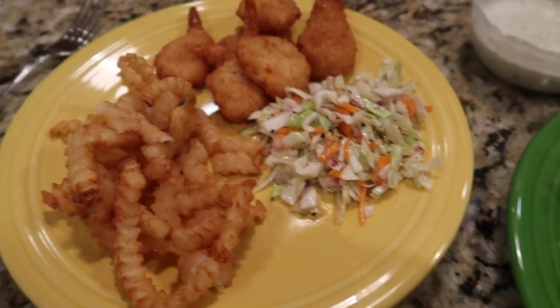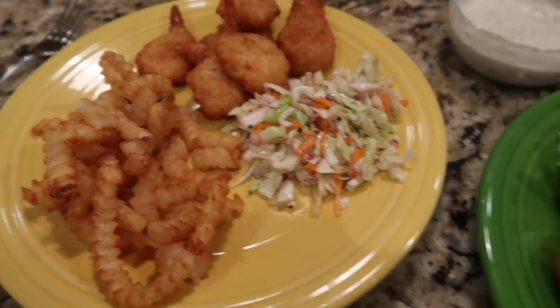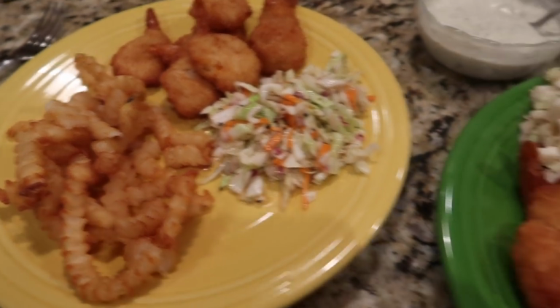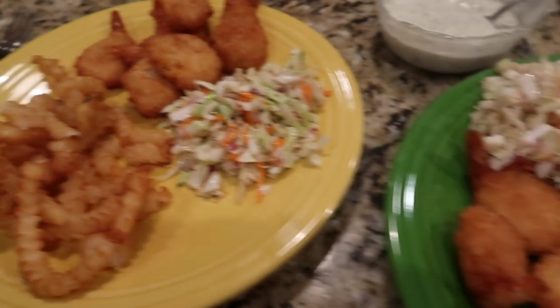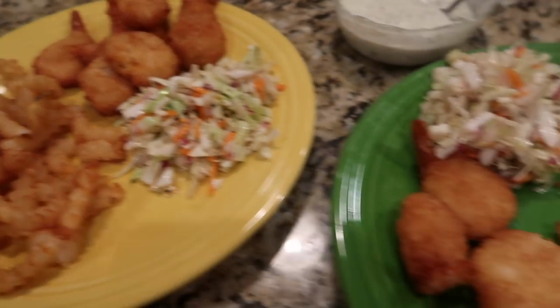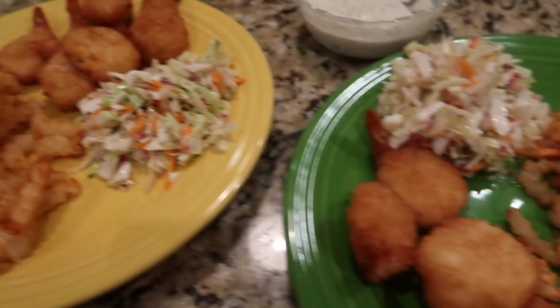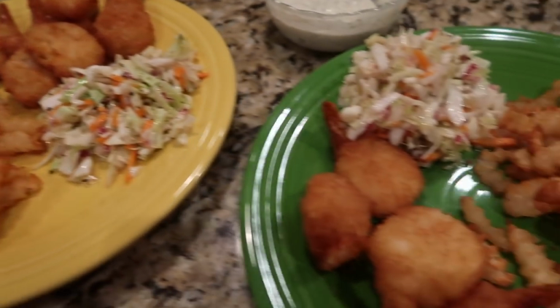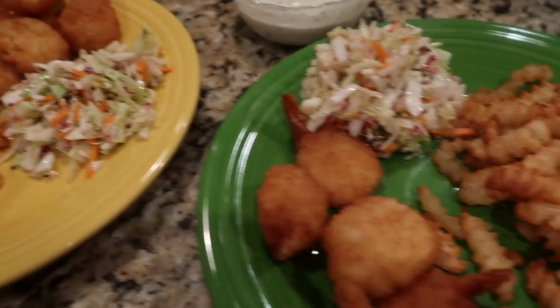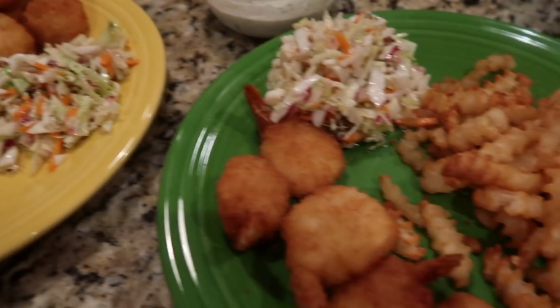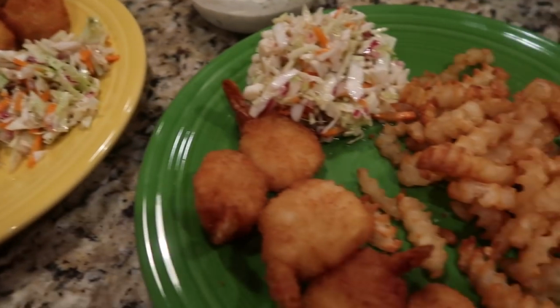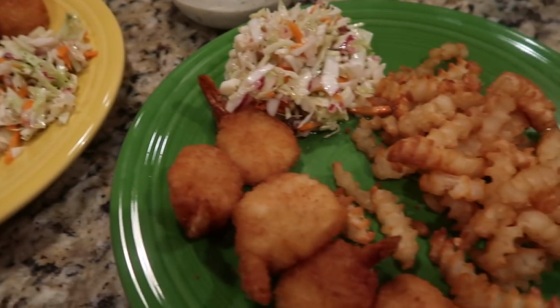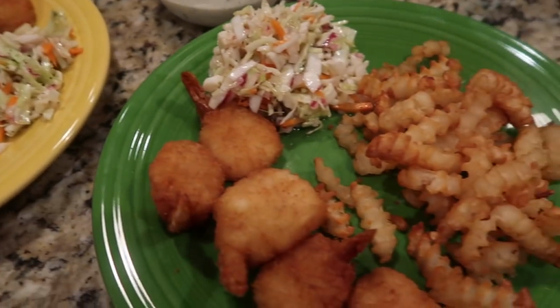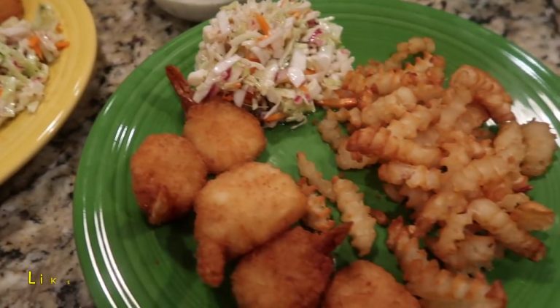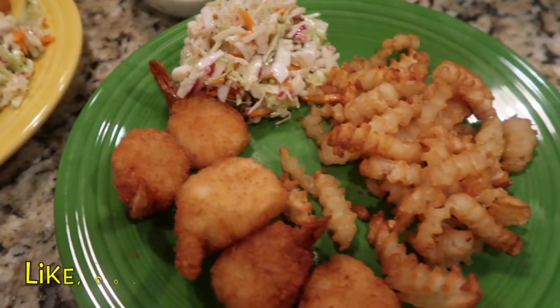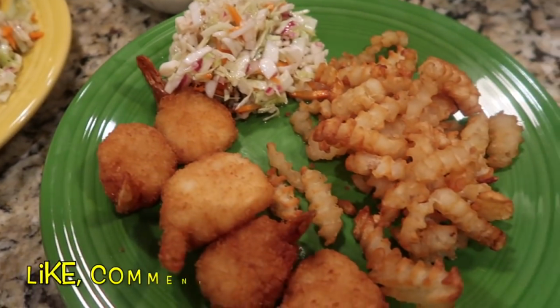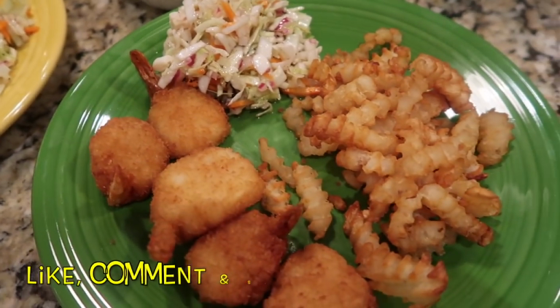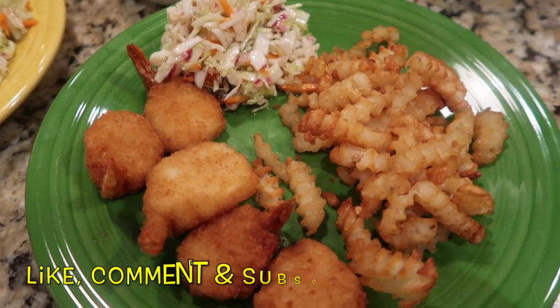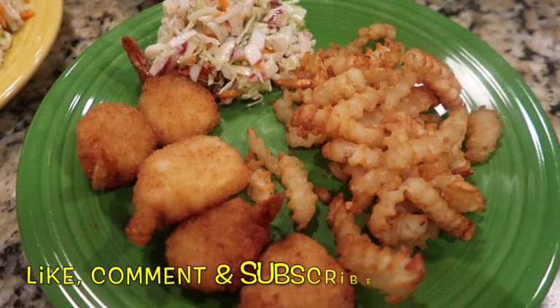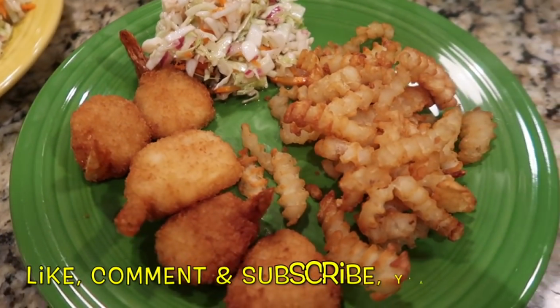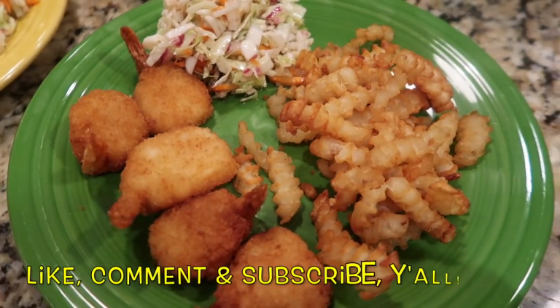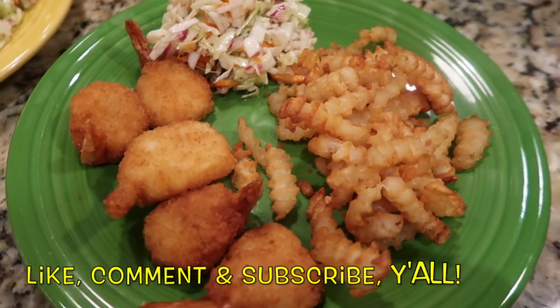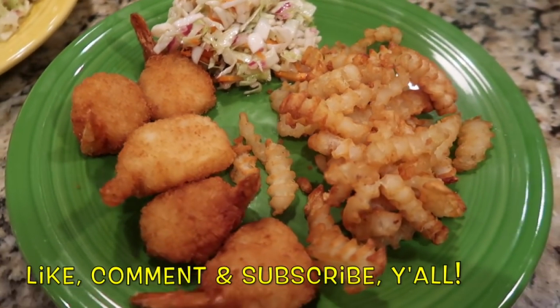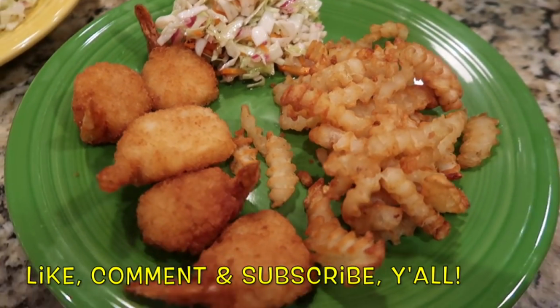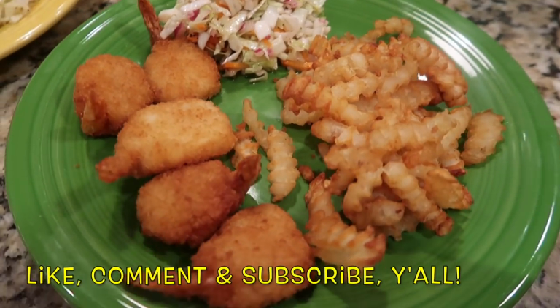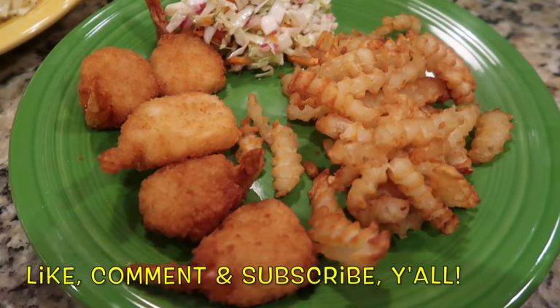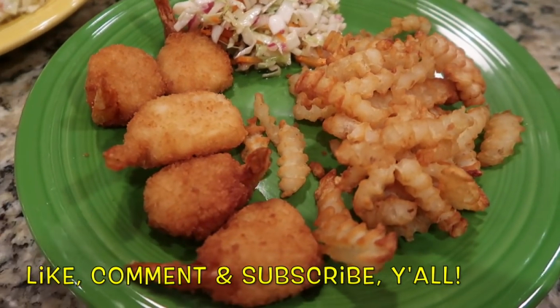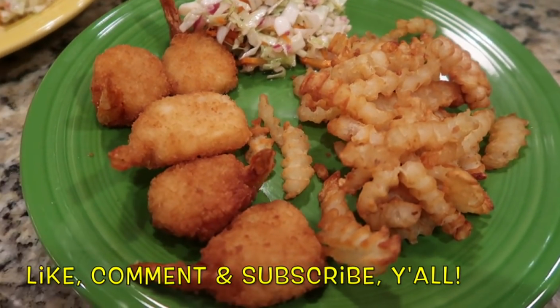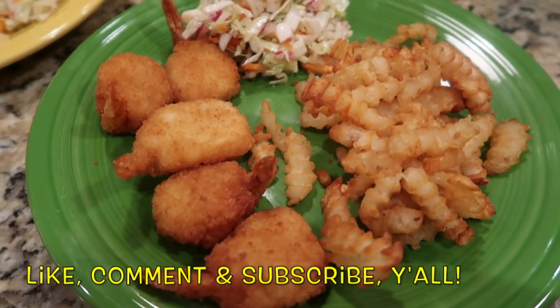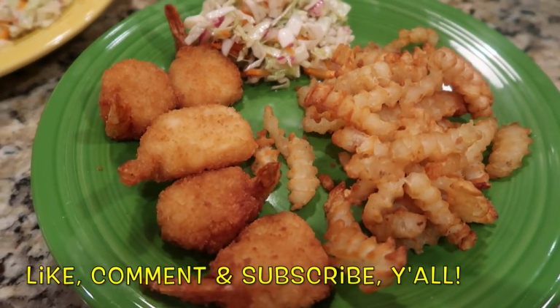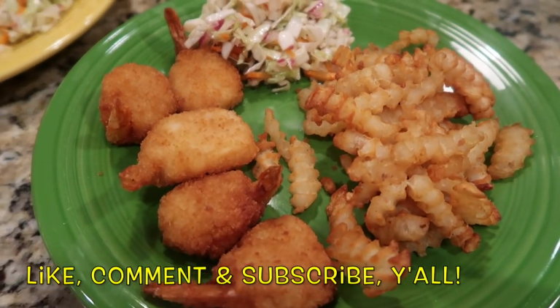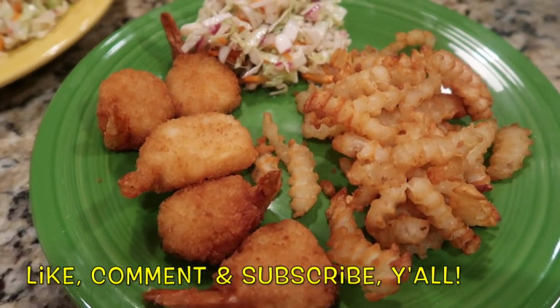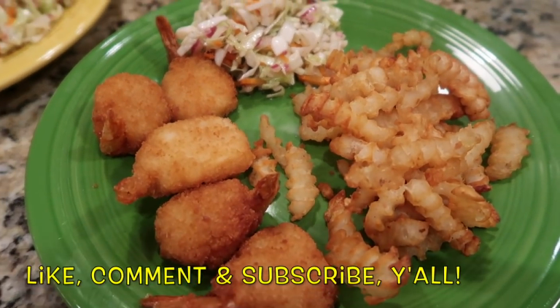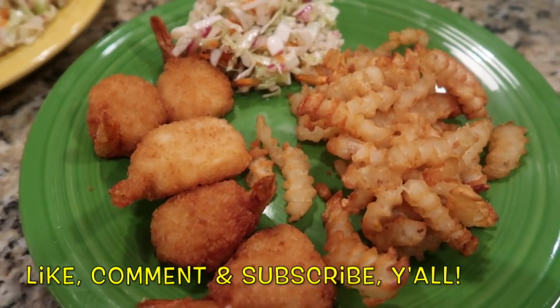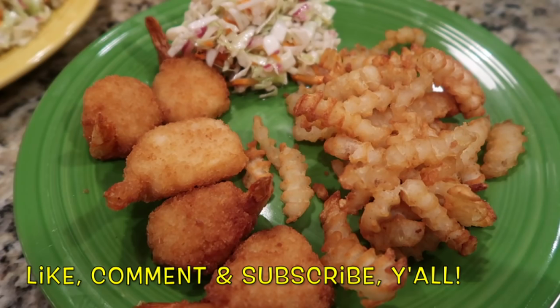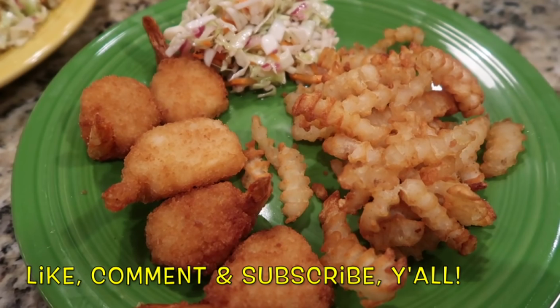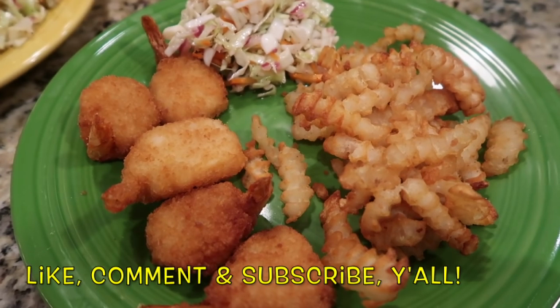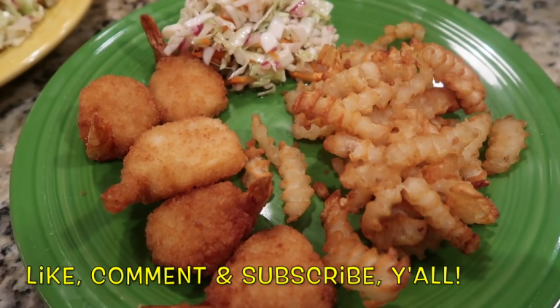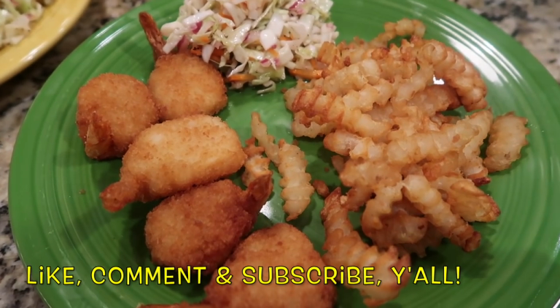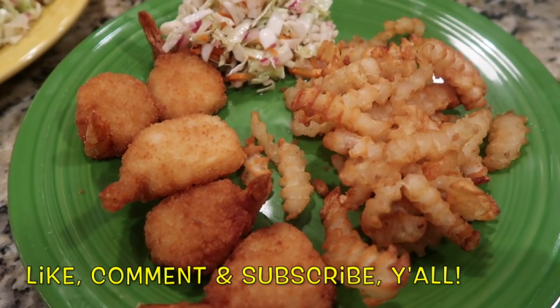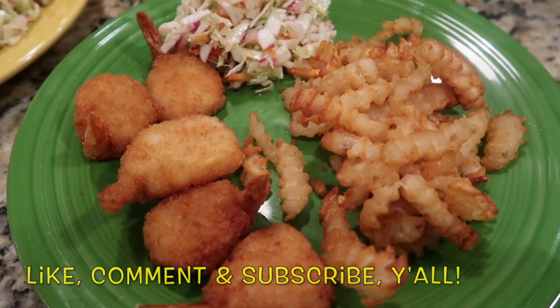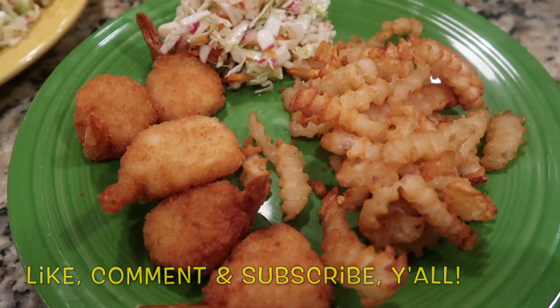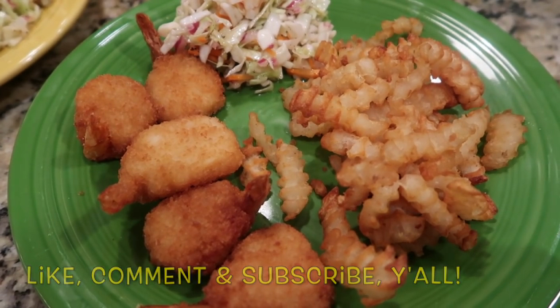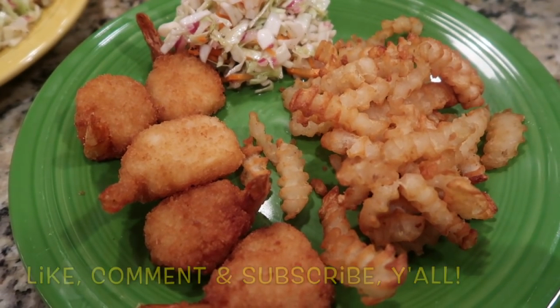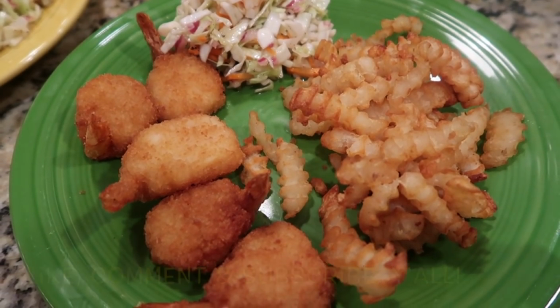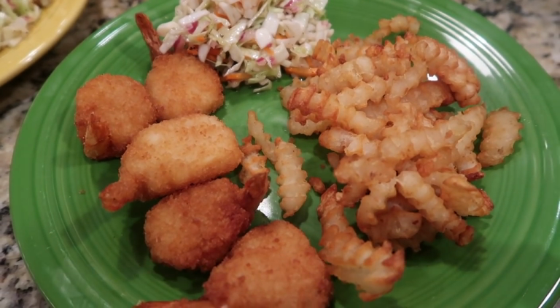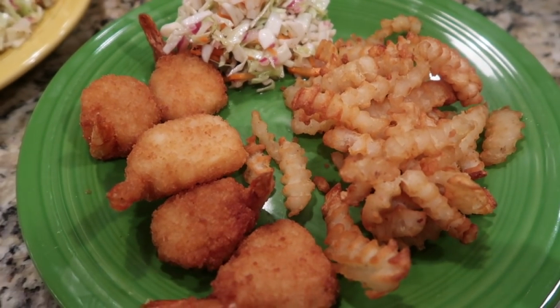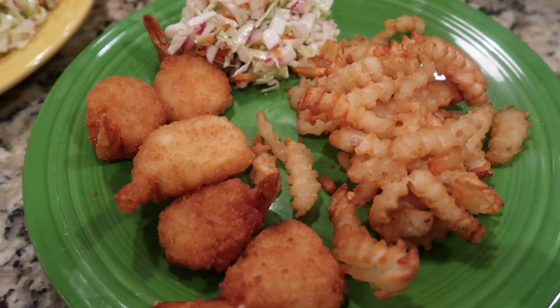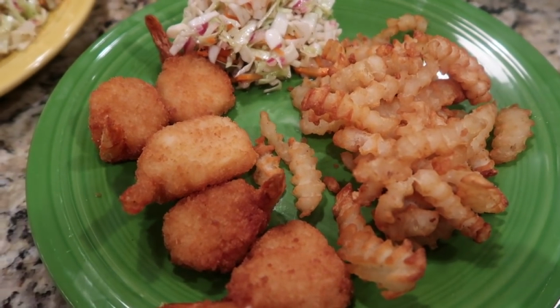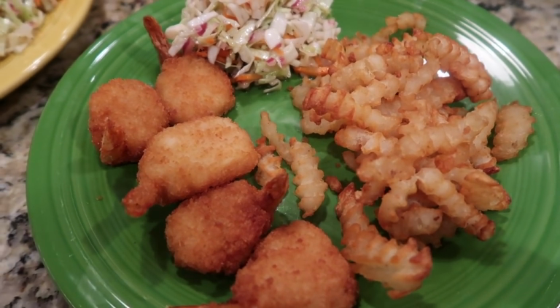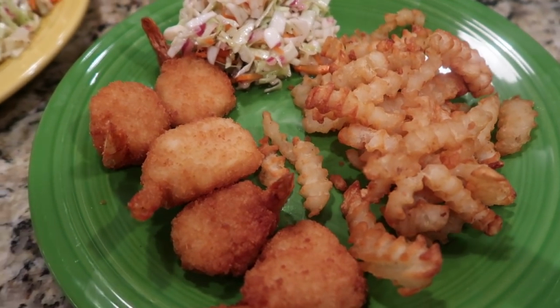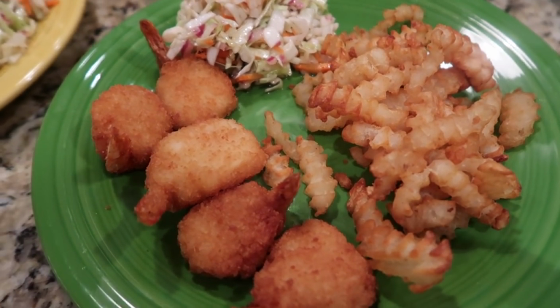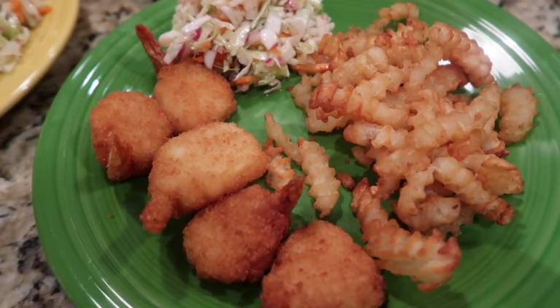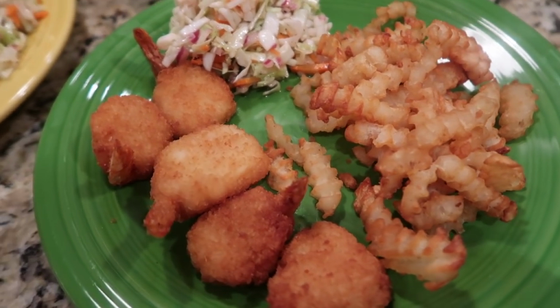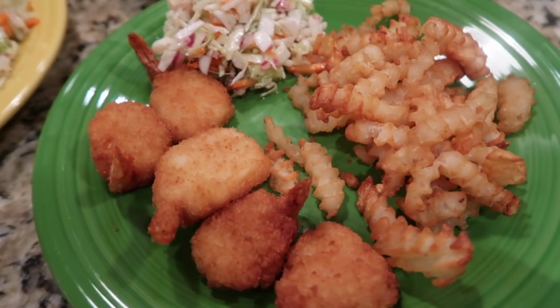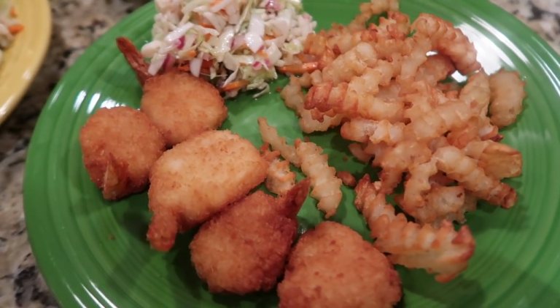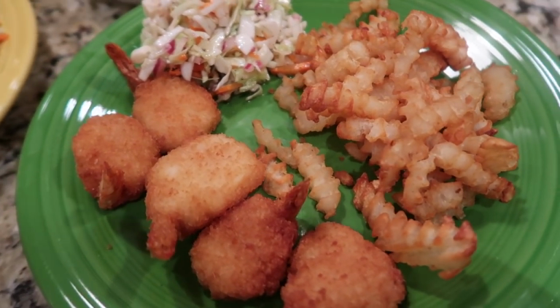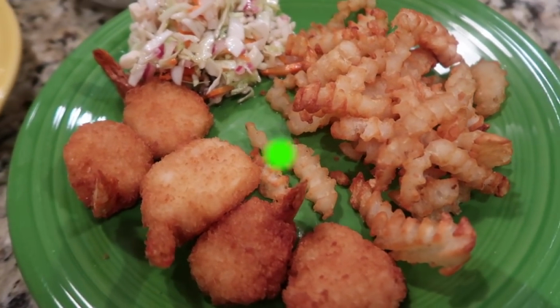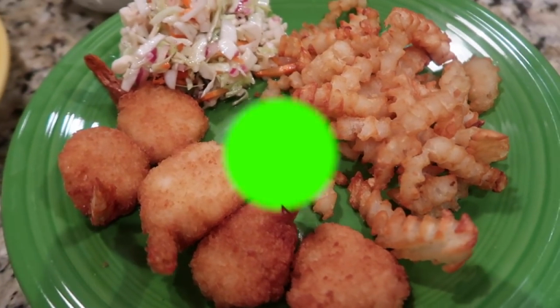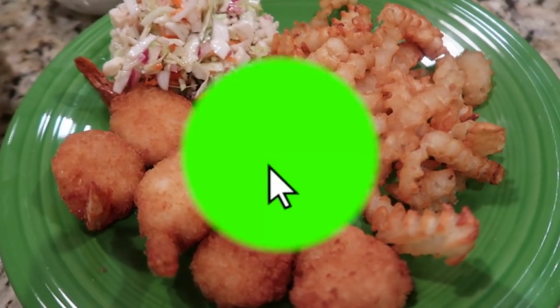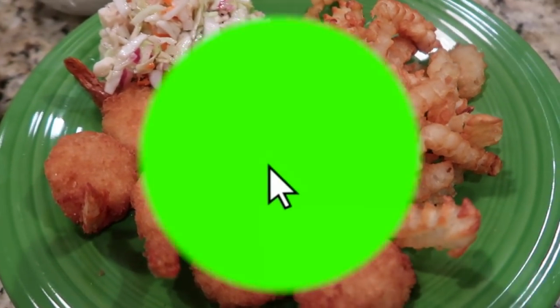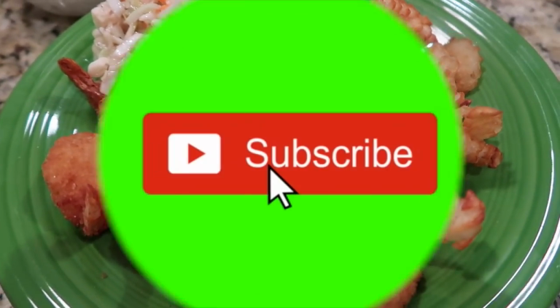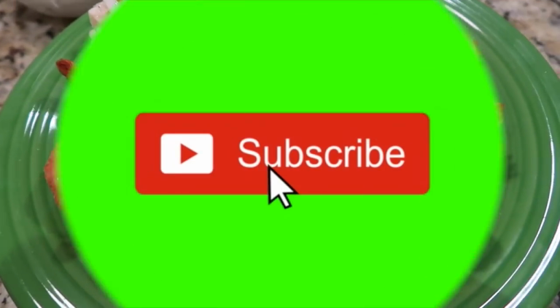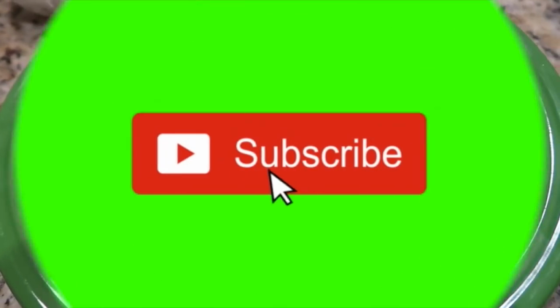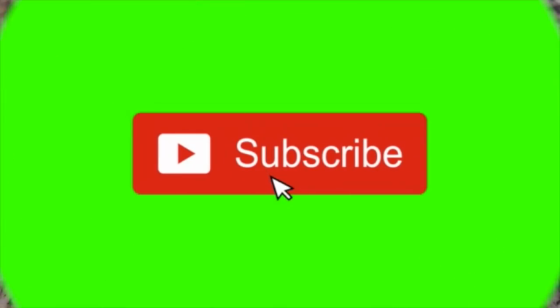Thanks so much for stopping by our channel Let's Cook Y'all! Hope you'll like, comment, and subscribe if you haven't already. Have a wonderful and truly blessed day, y'all — see you in the next video!